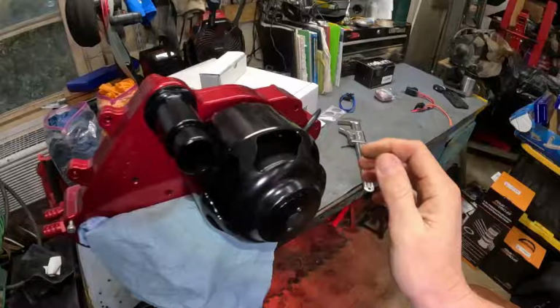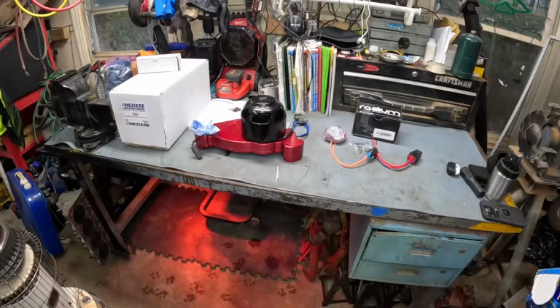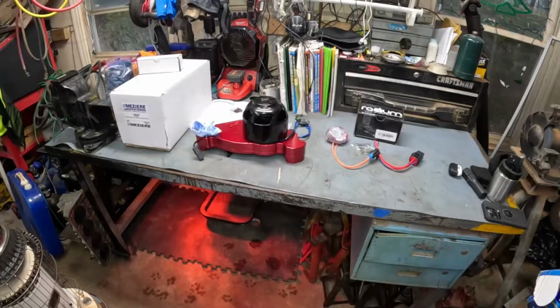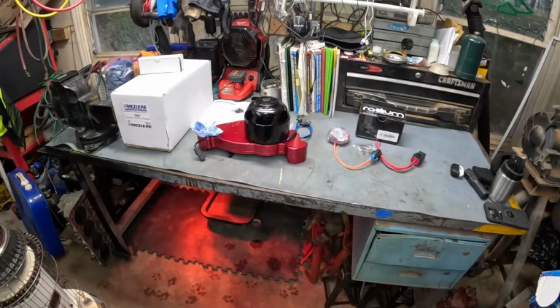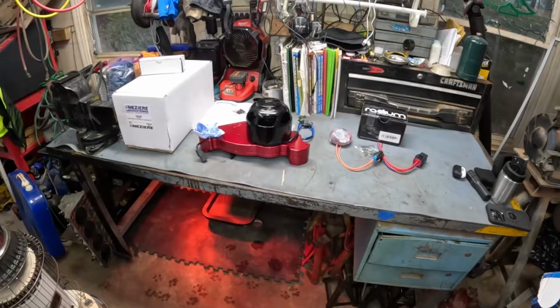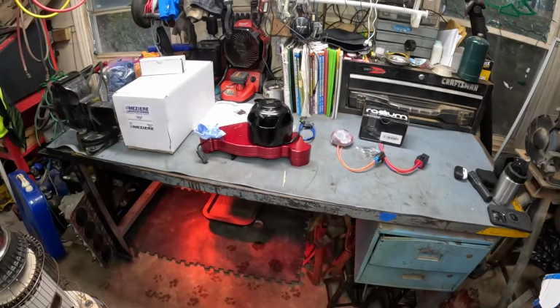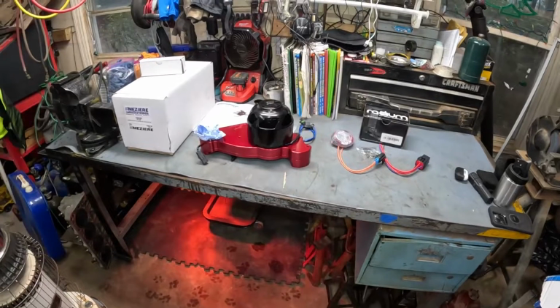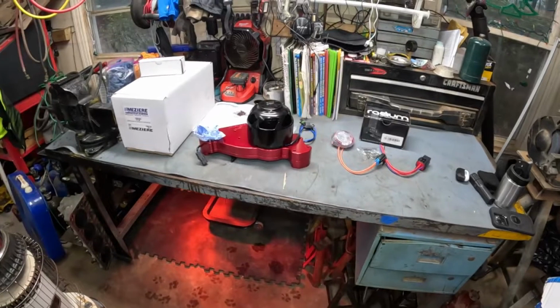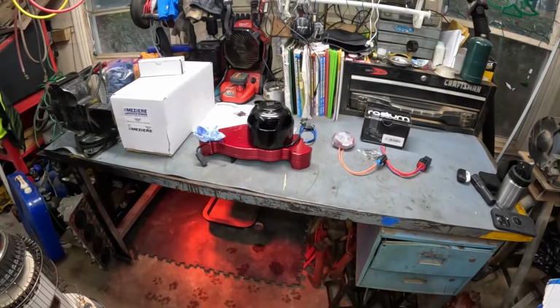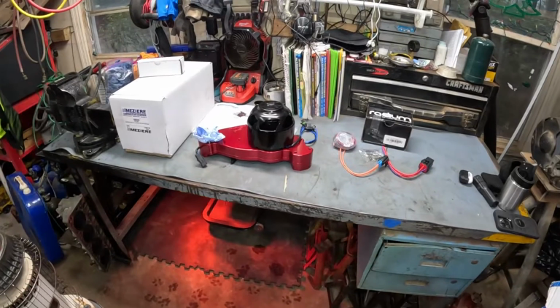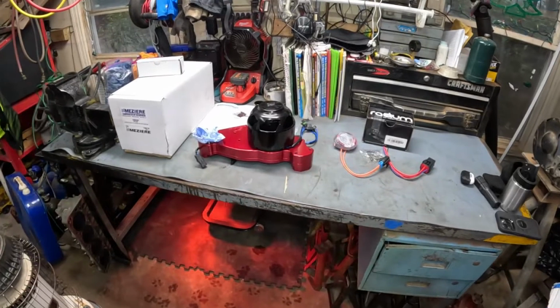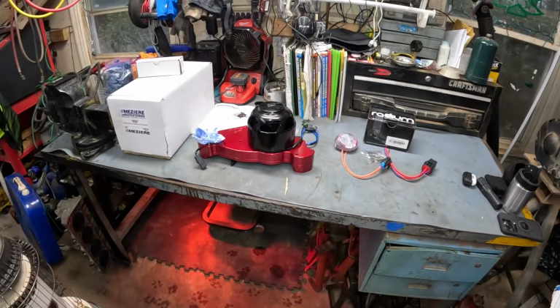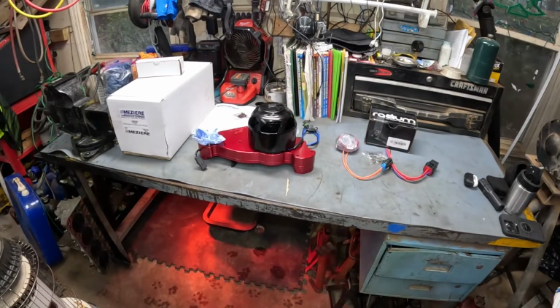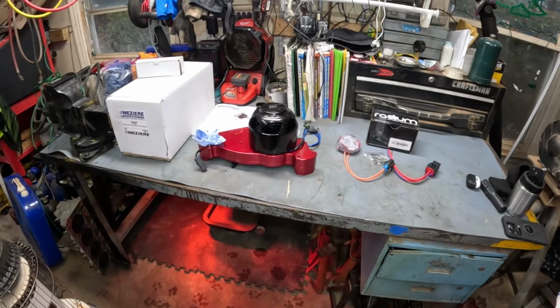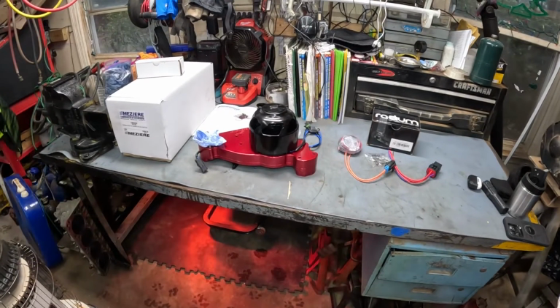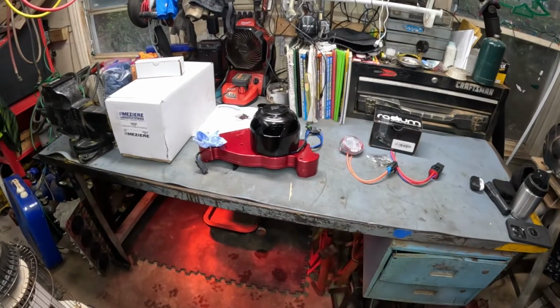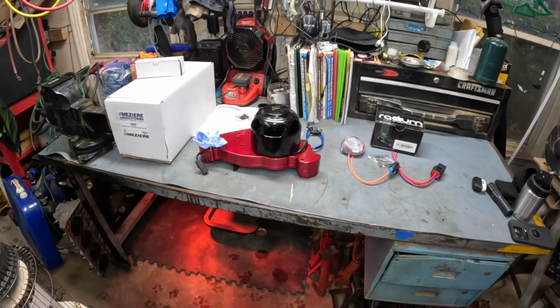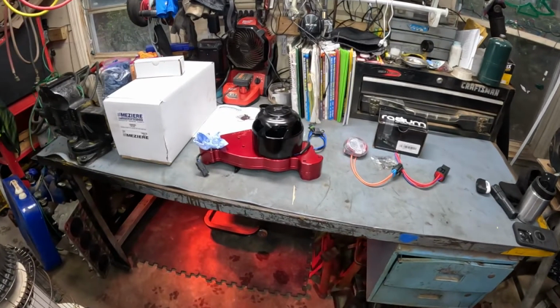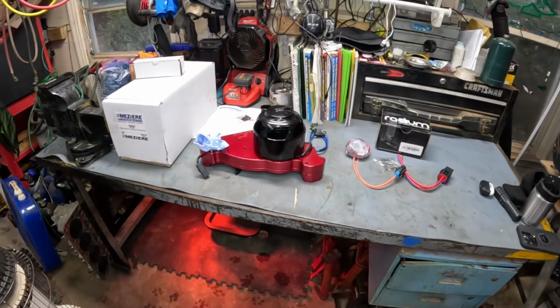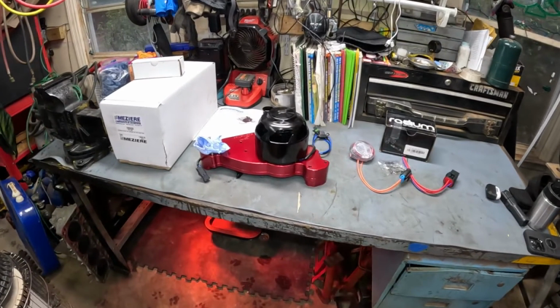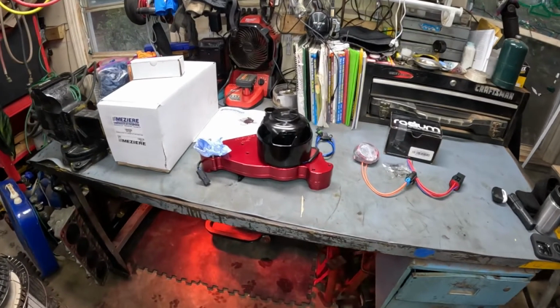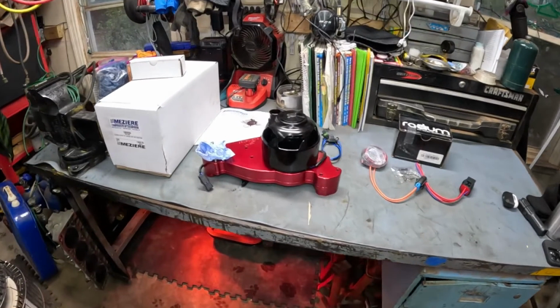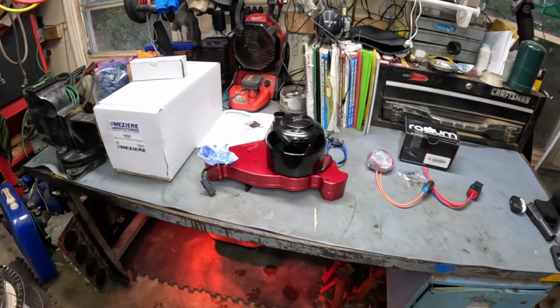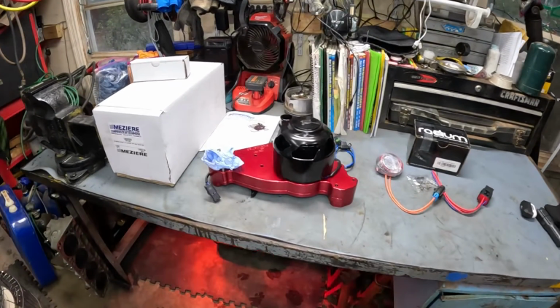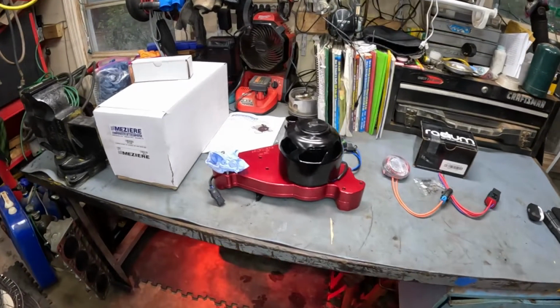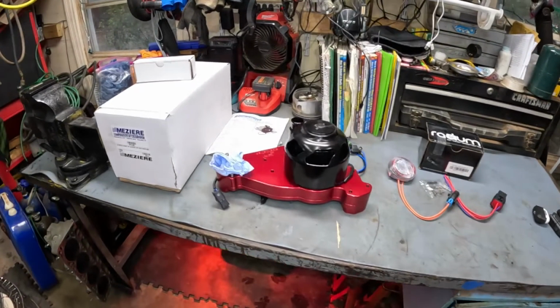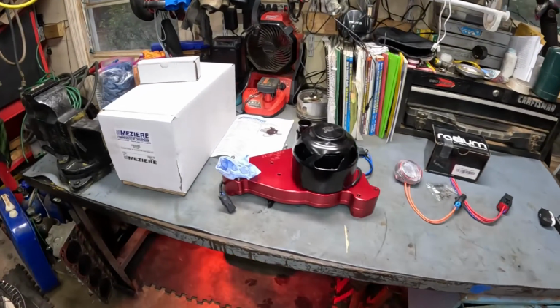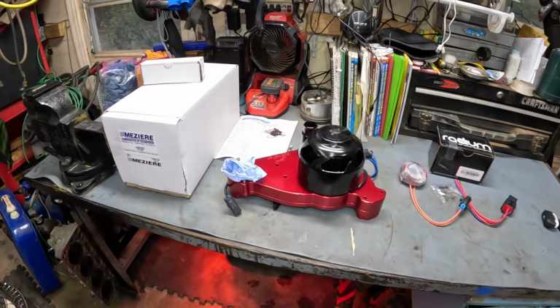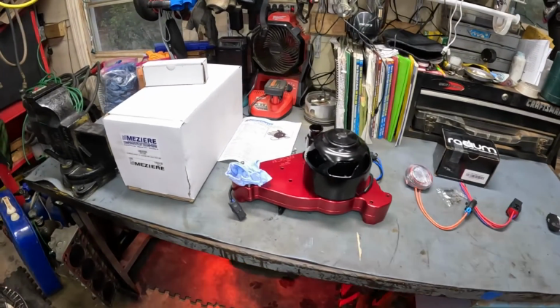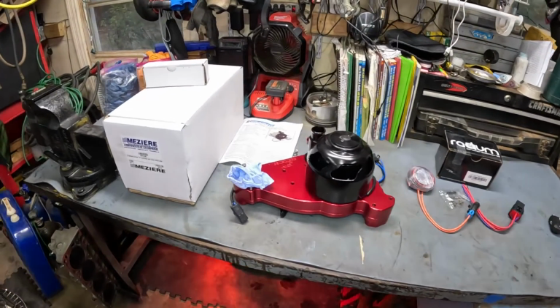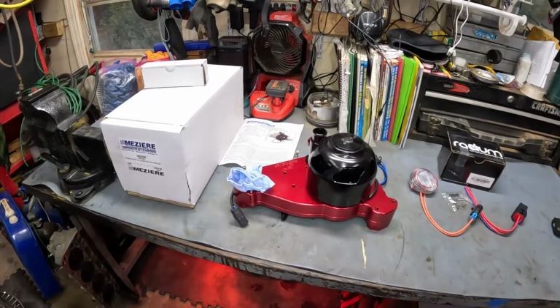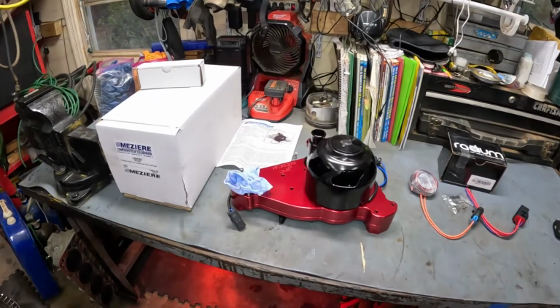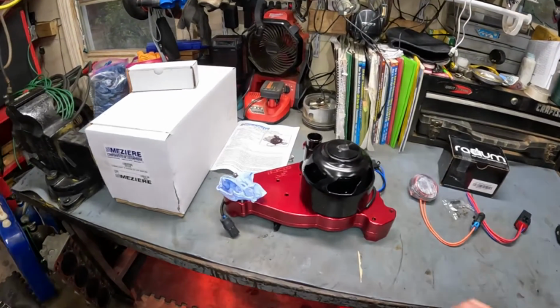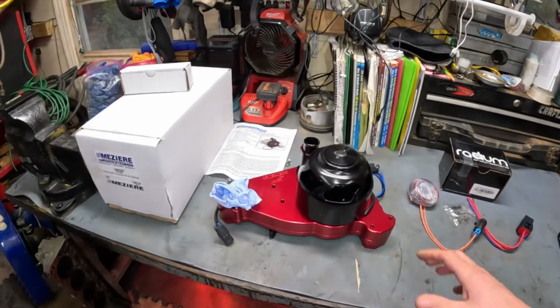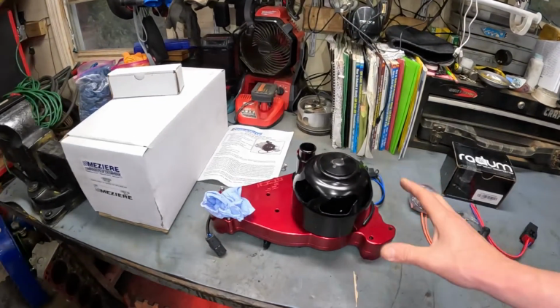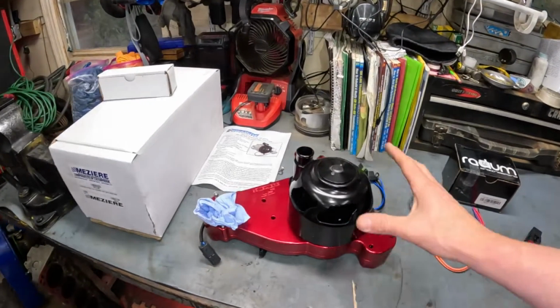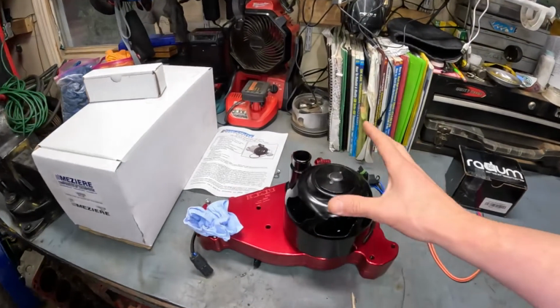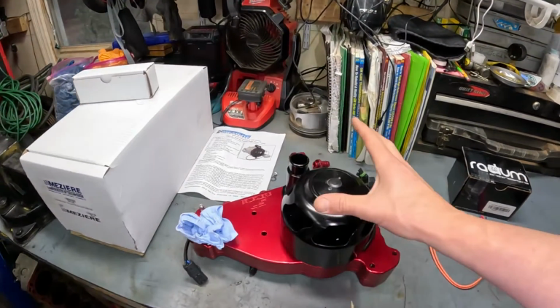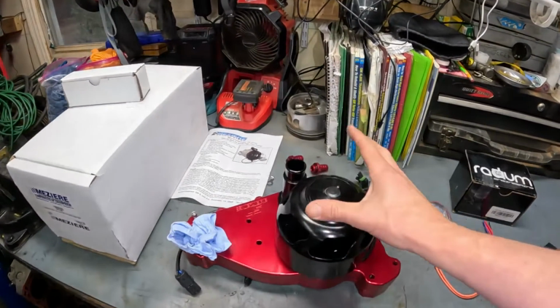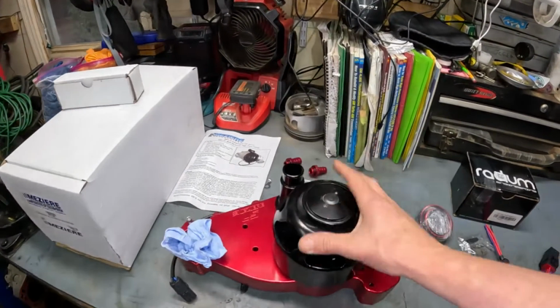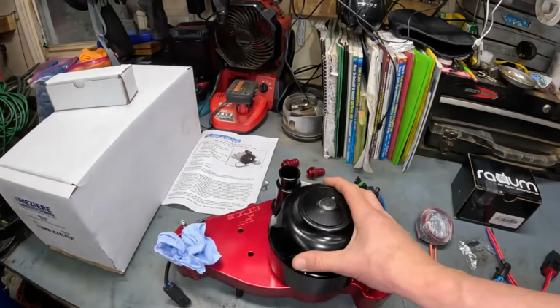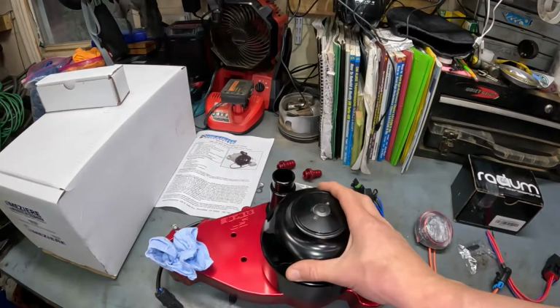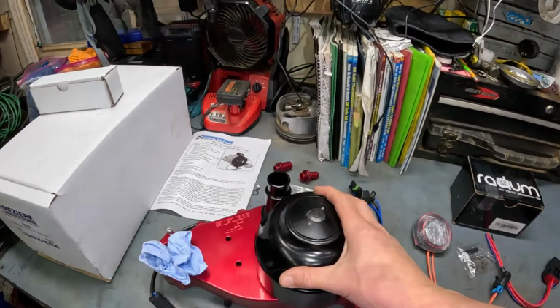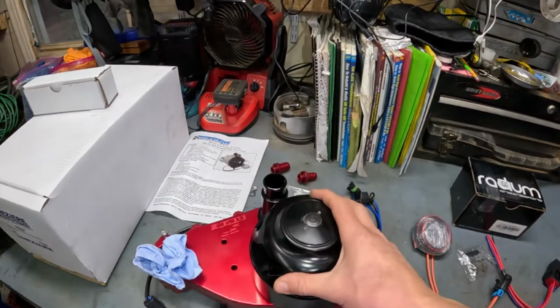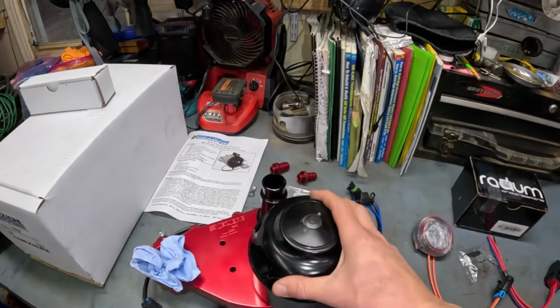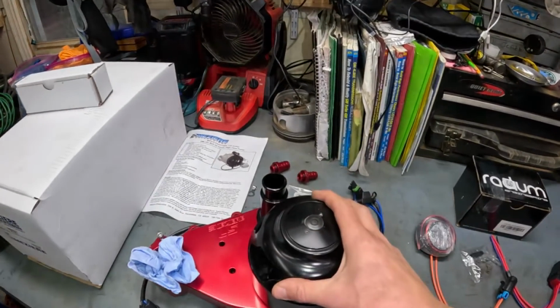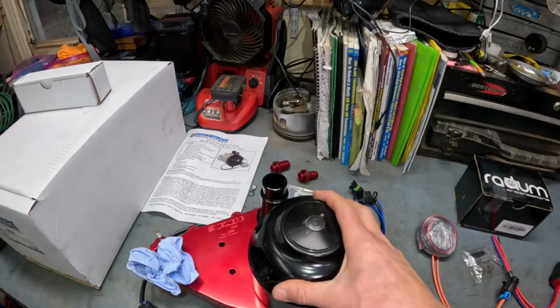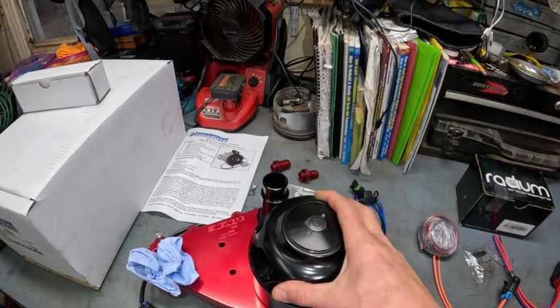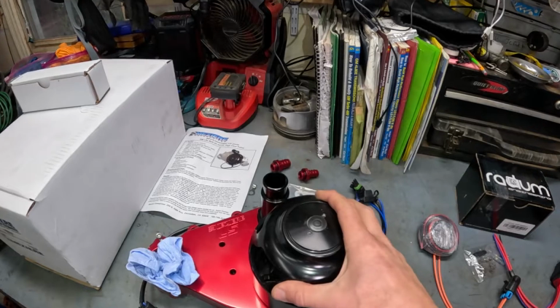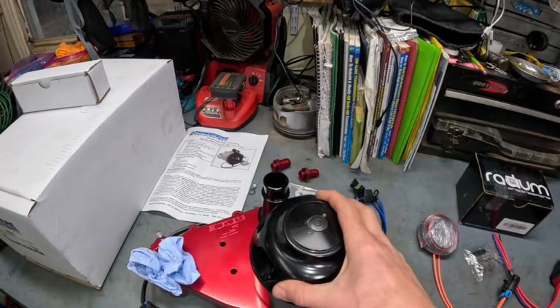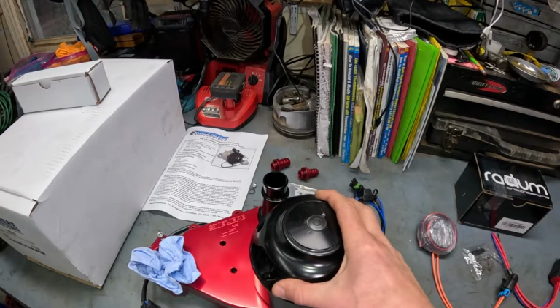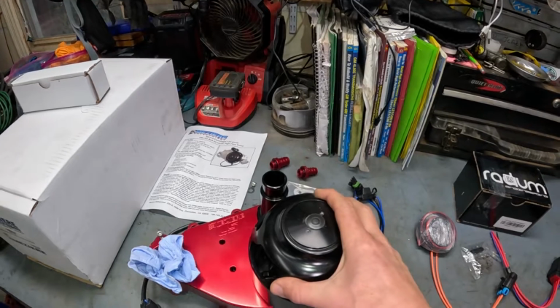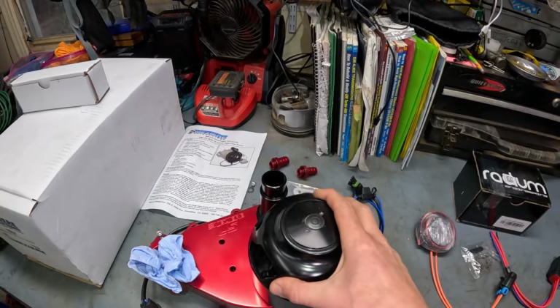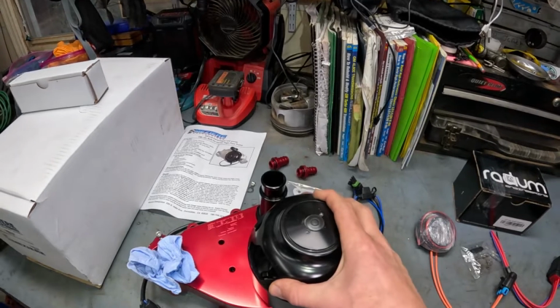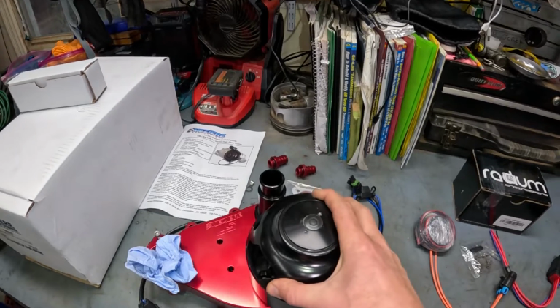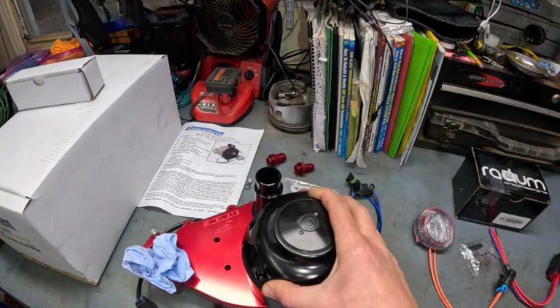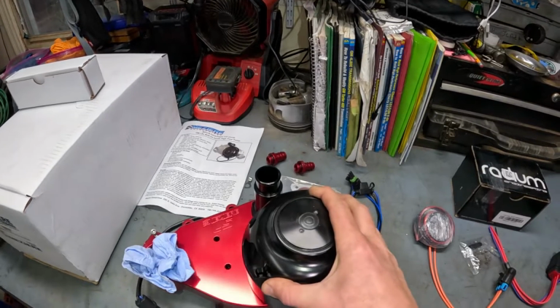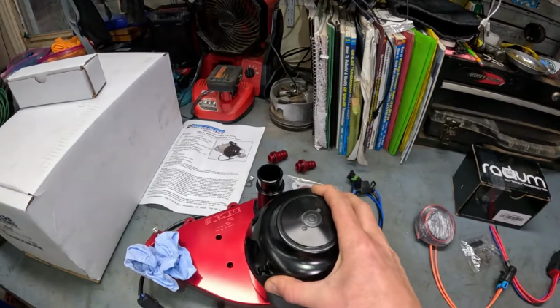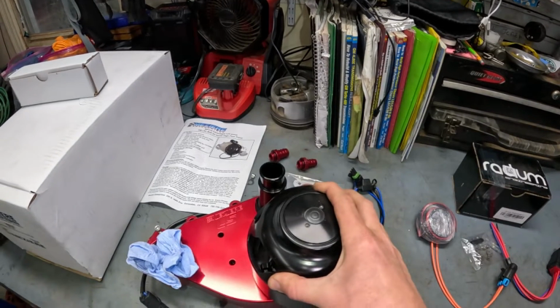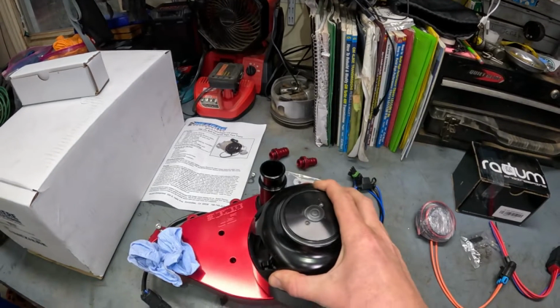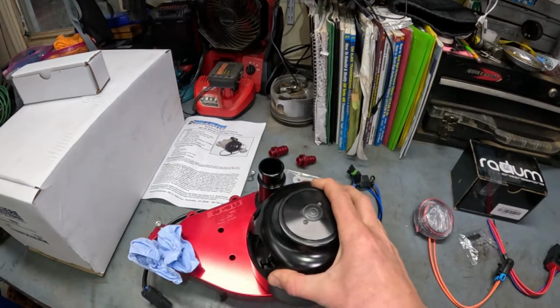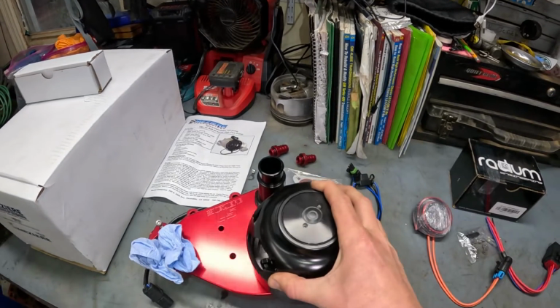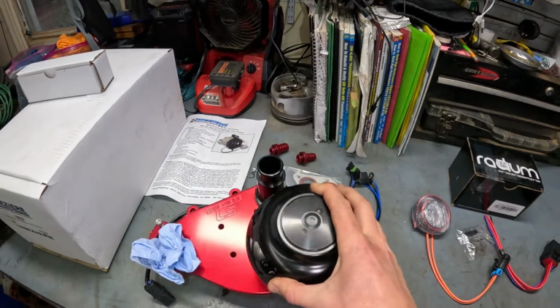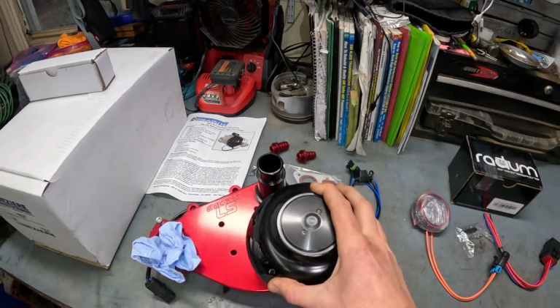Hey, welcome back to Rocket Garage and Service. In today's video, we're going to be installing an electric water pump for our LS engine.